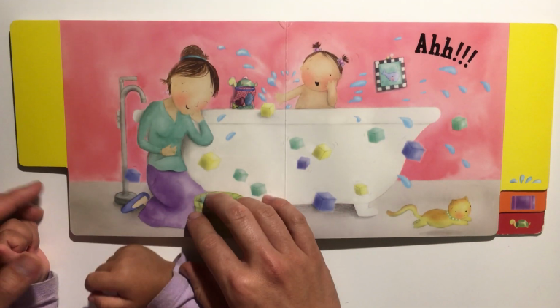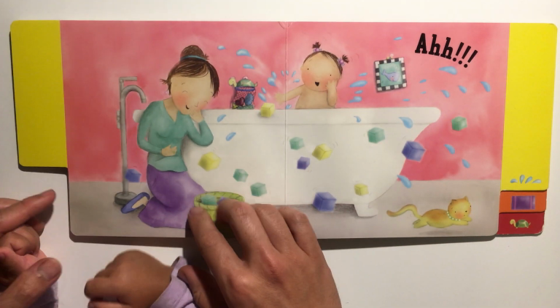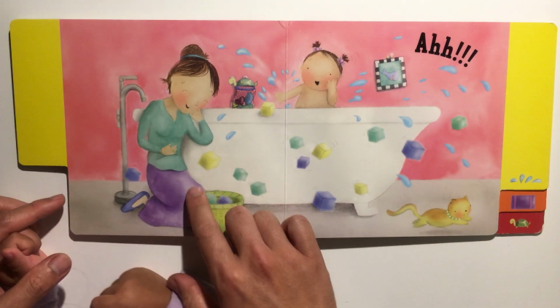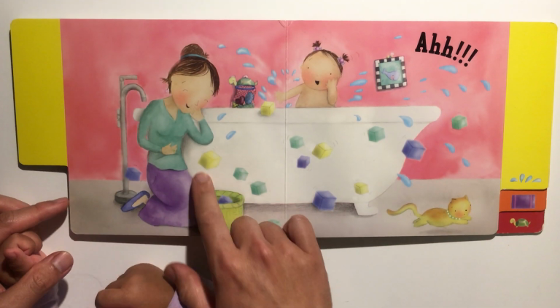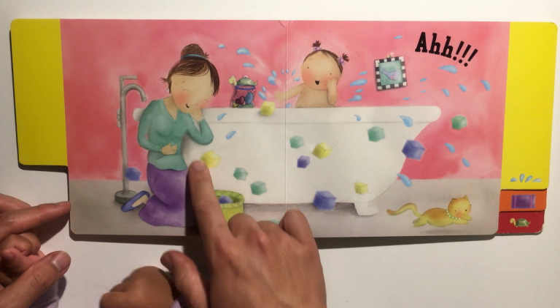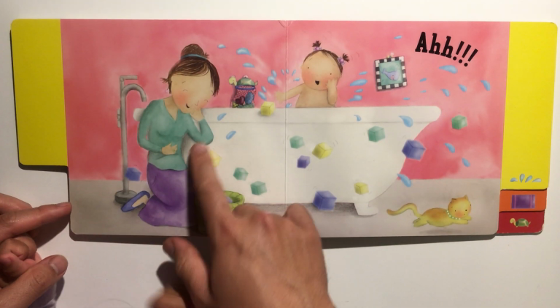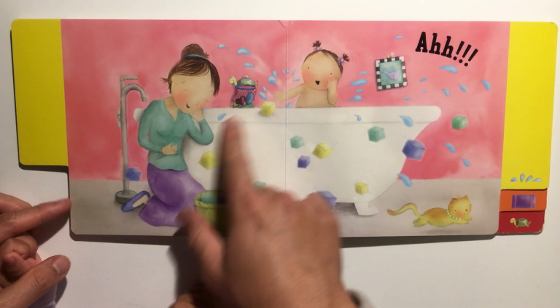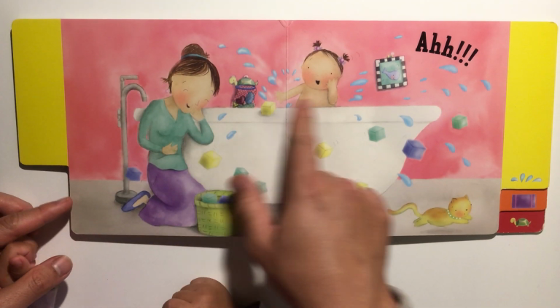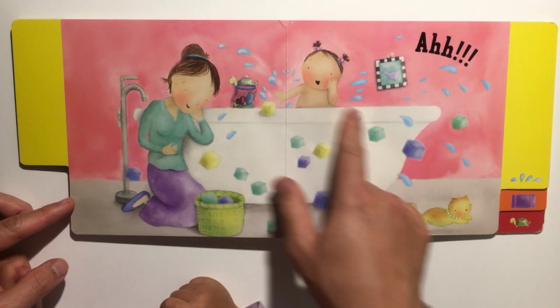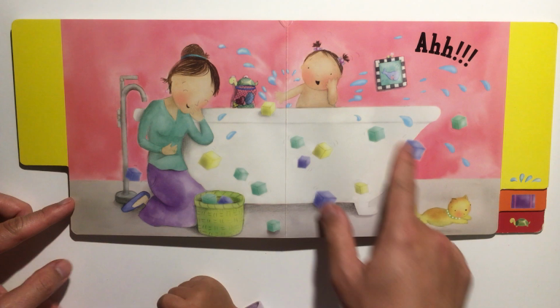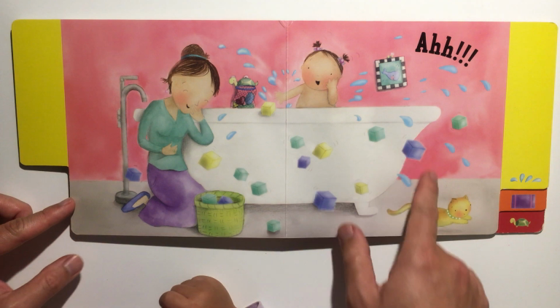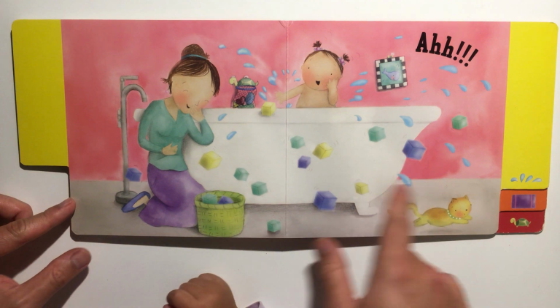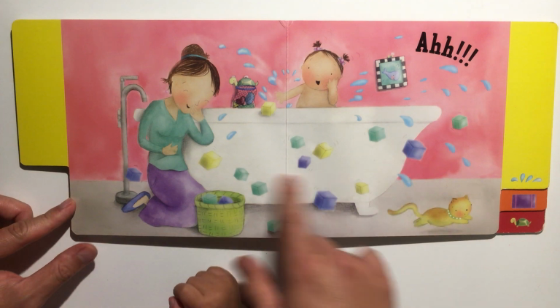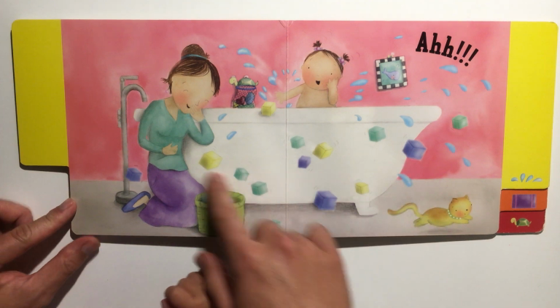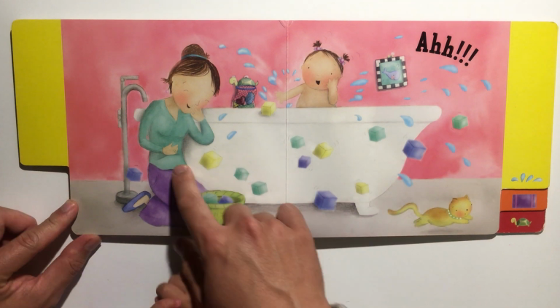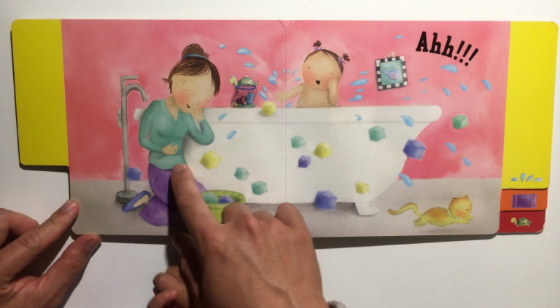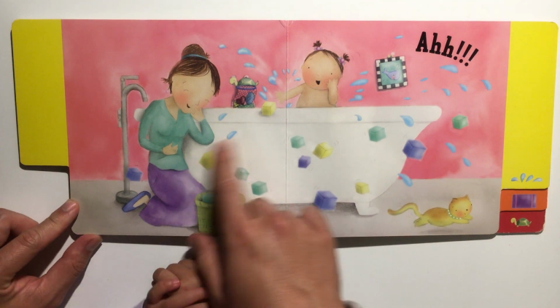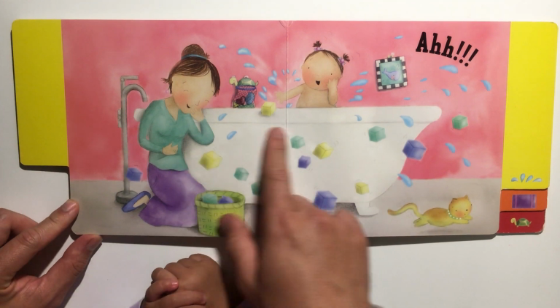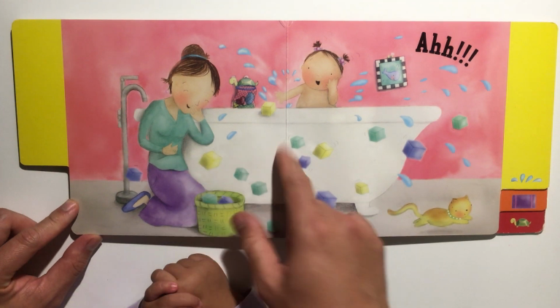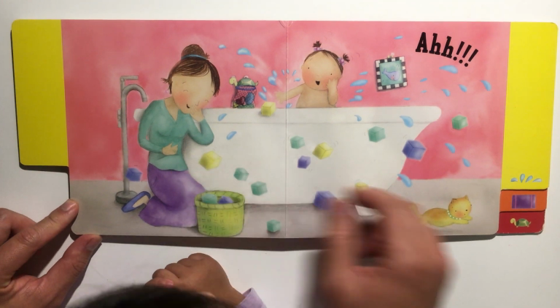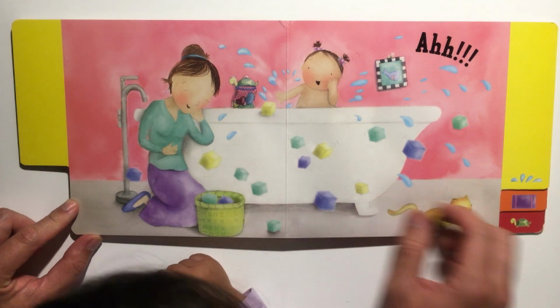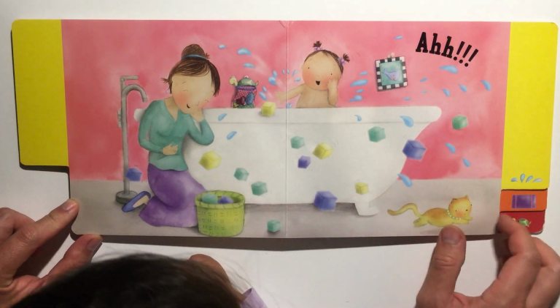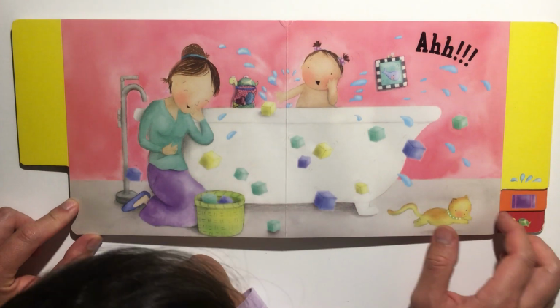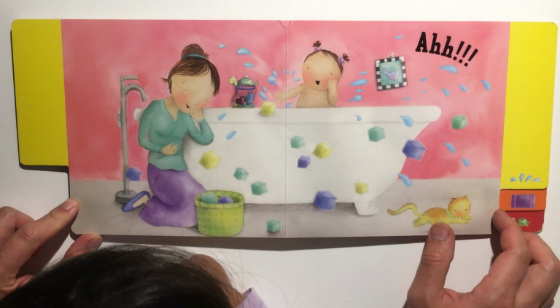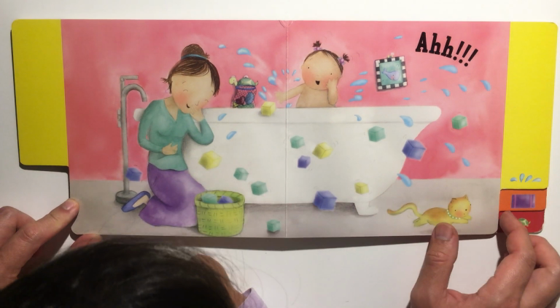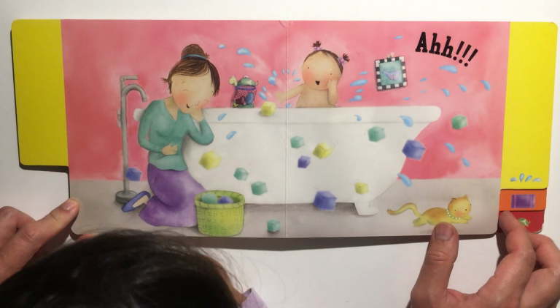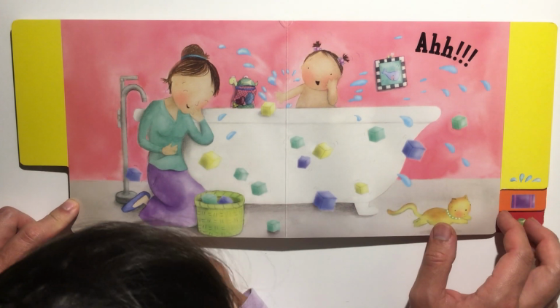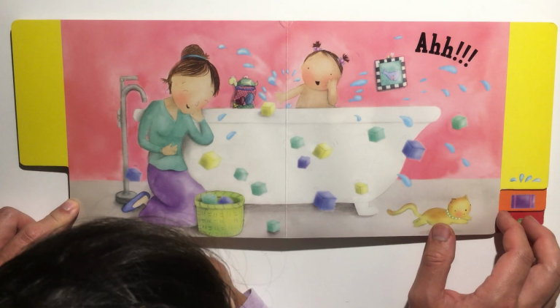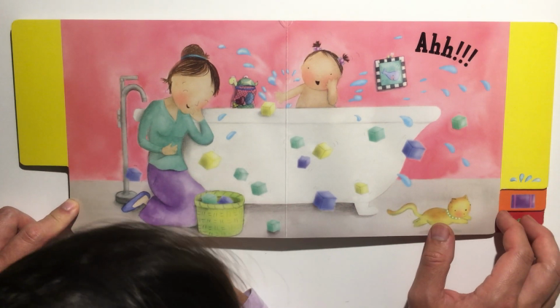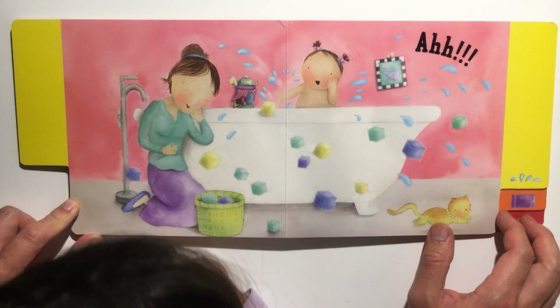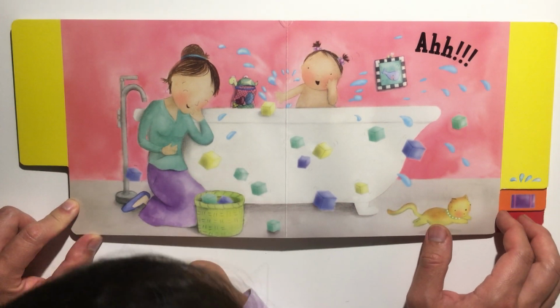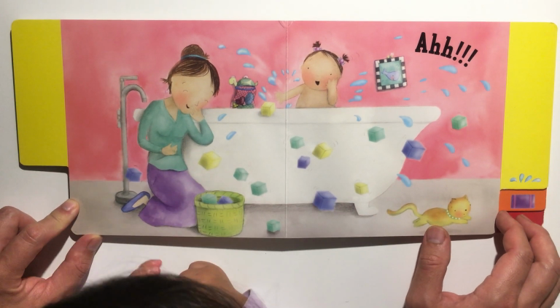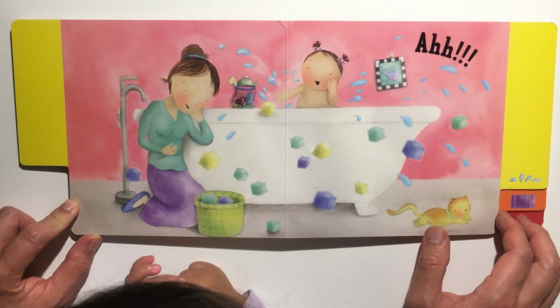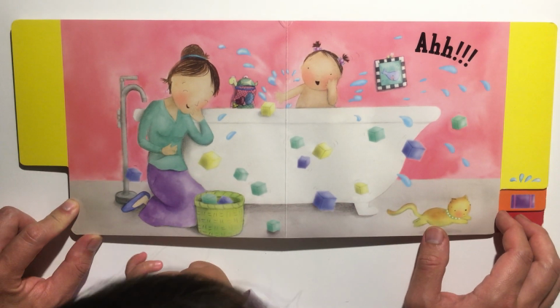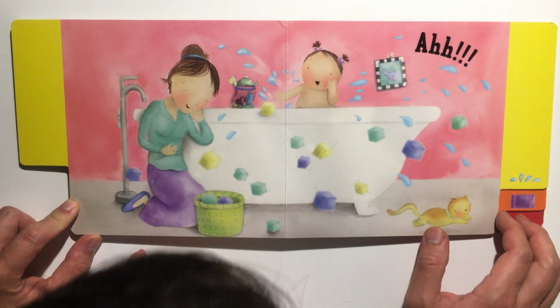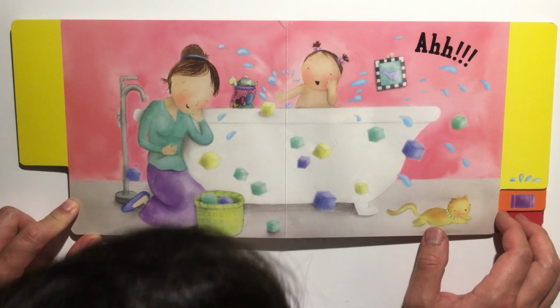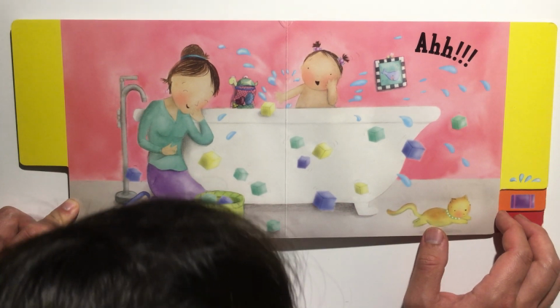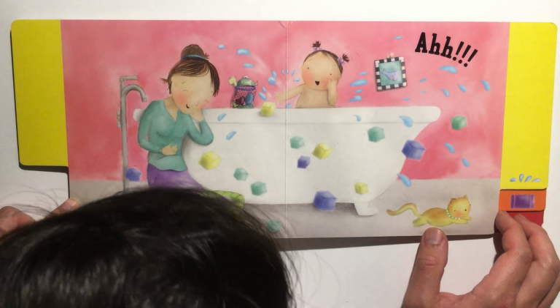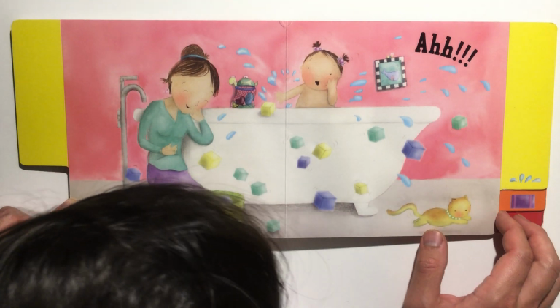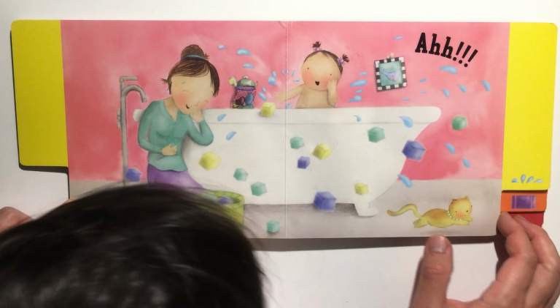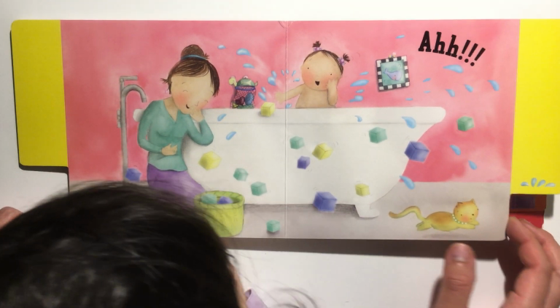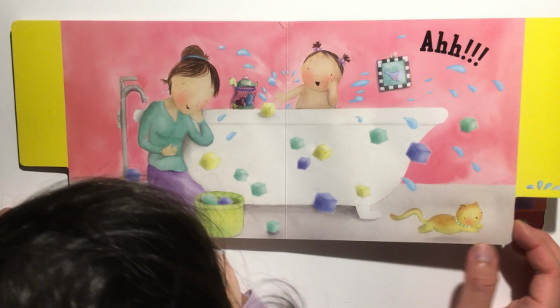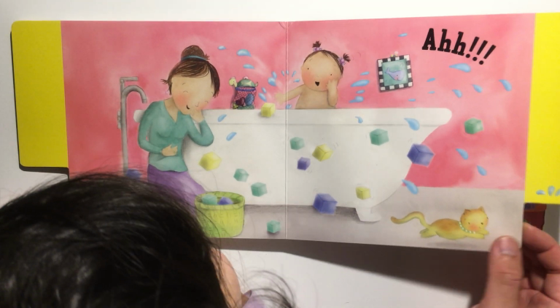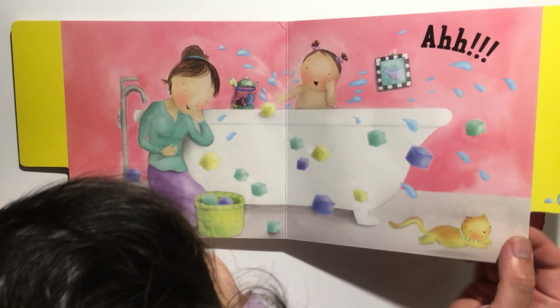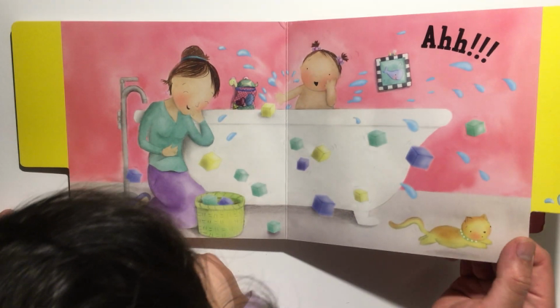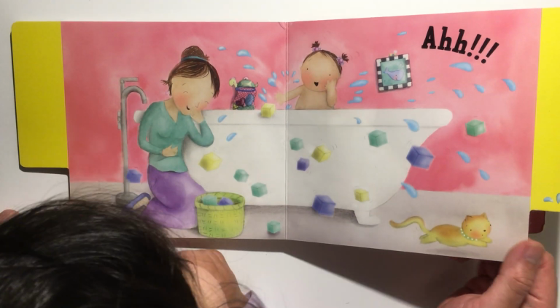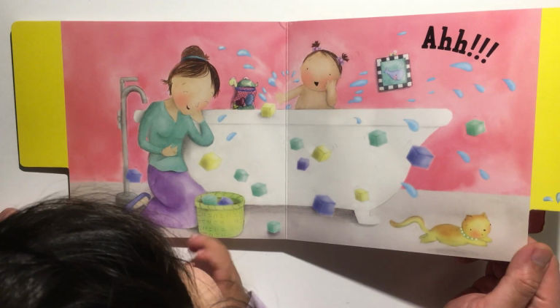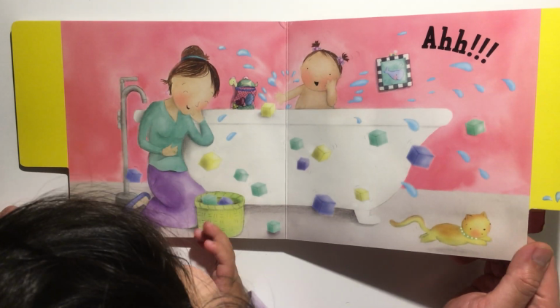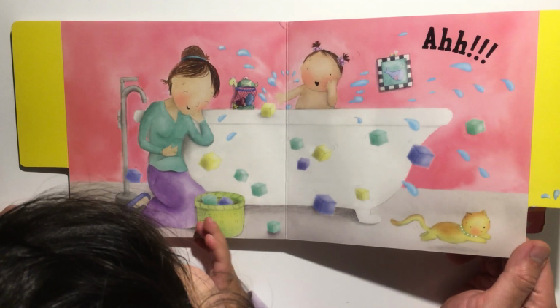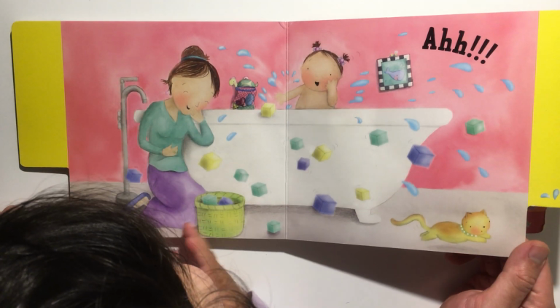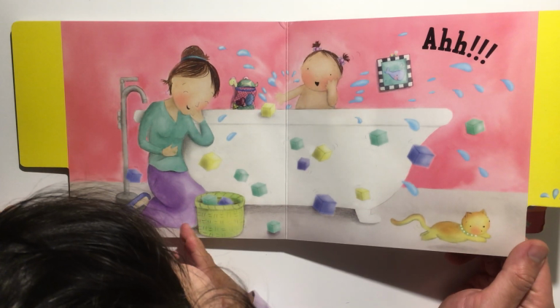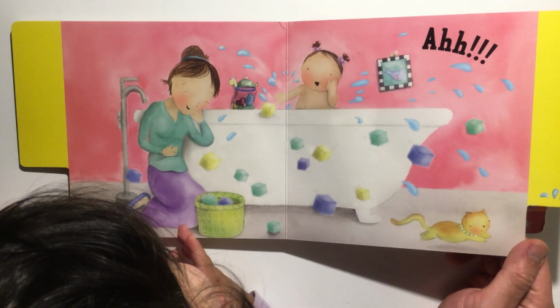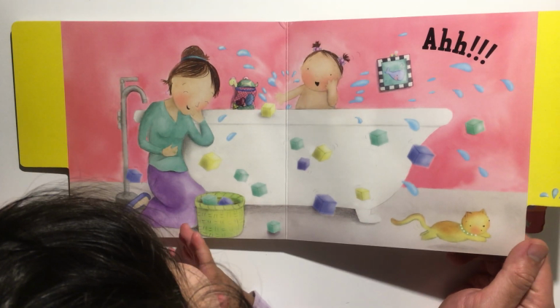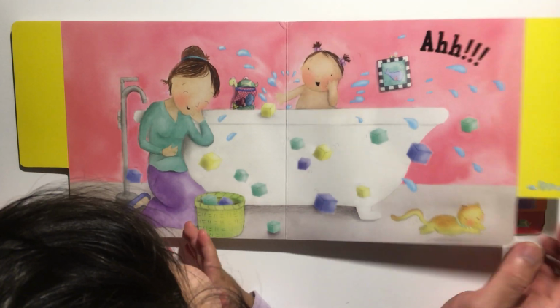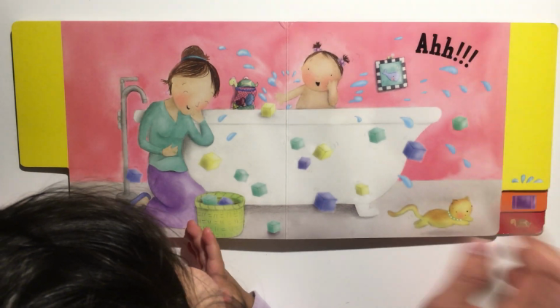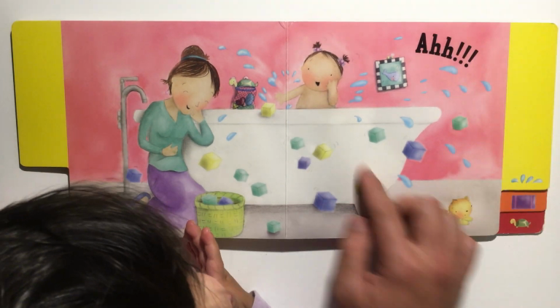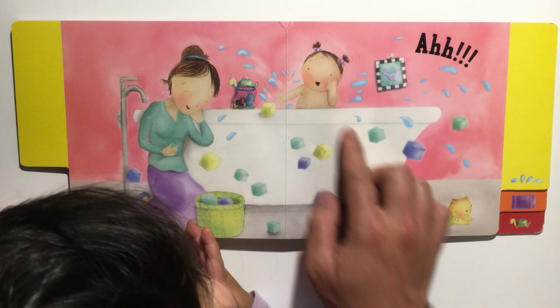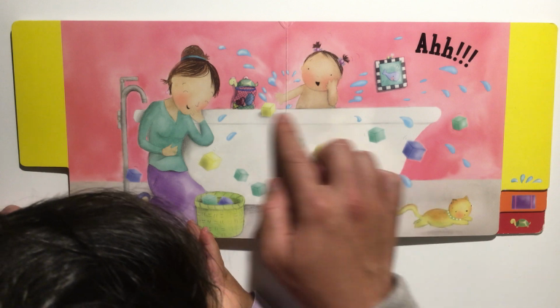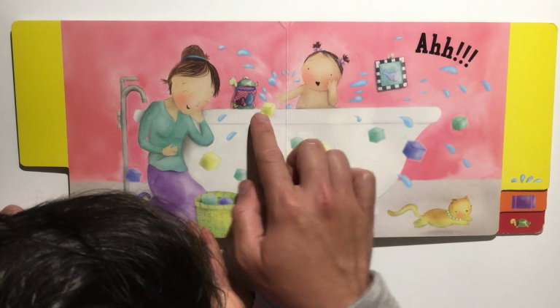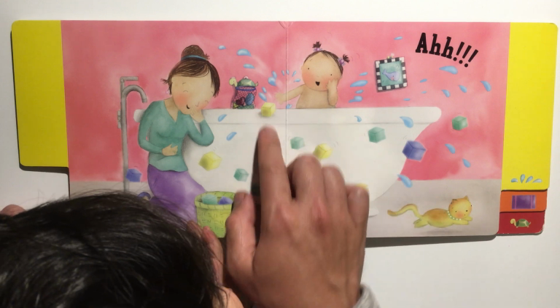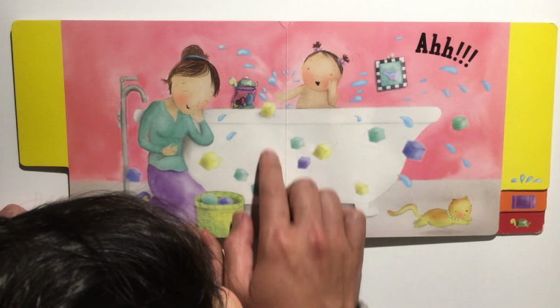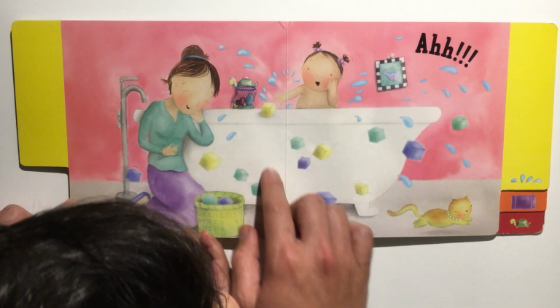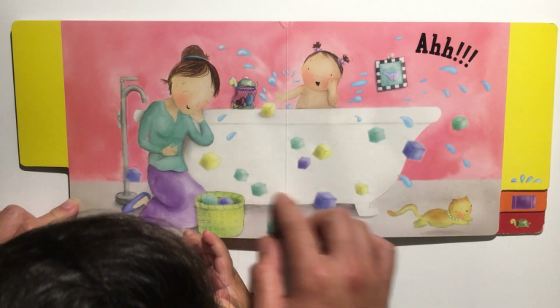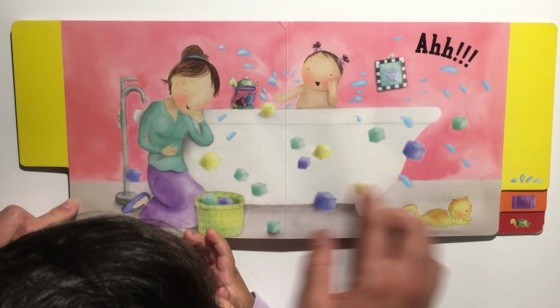Look, having fun — mummy and the baby! You can see all the cubes.